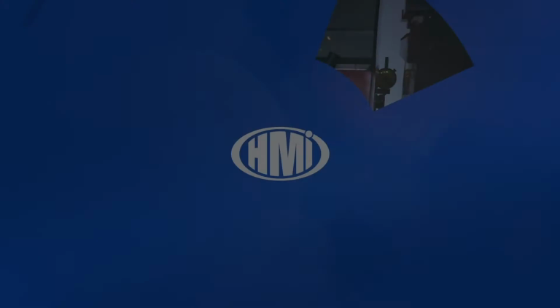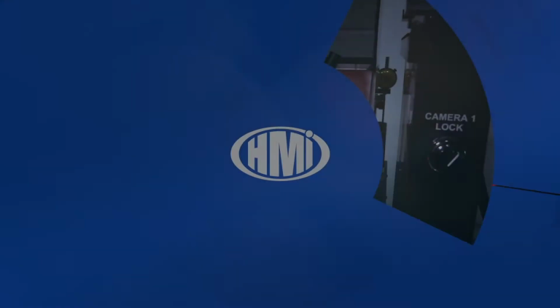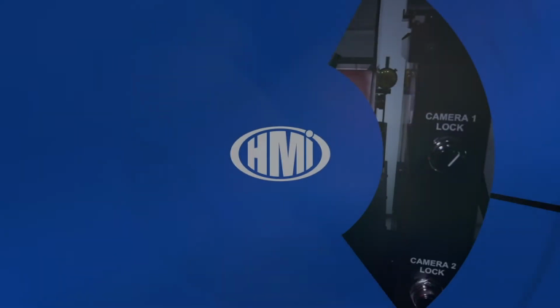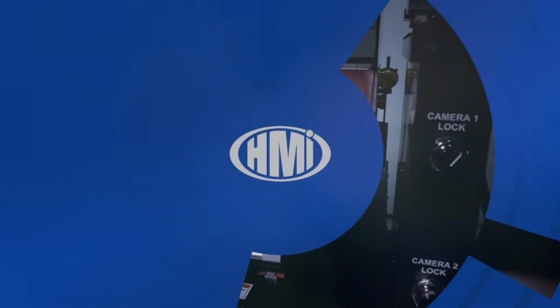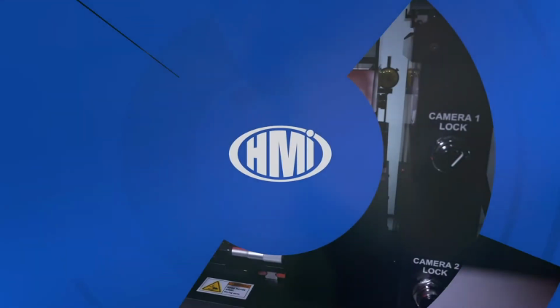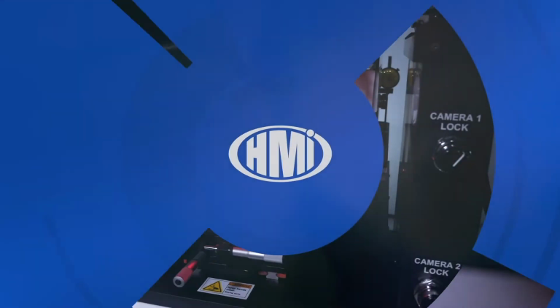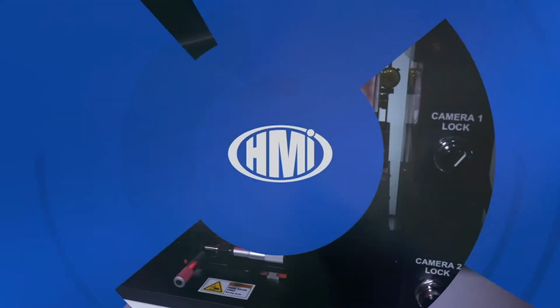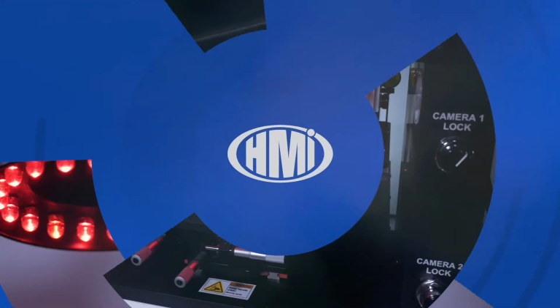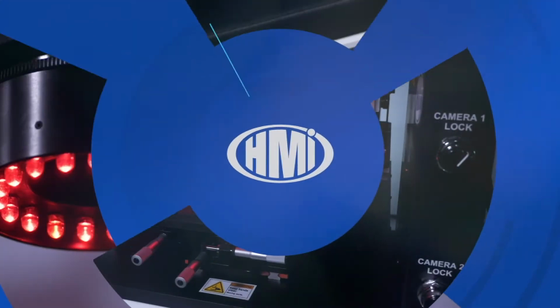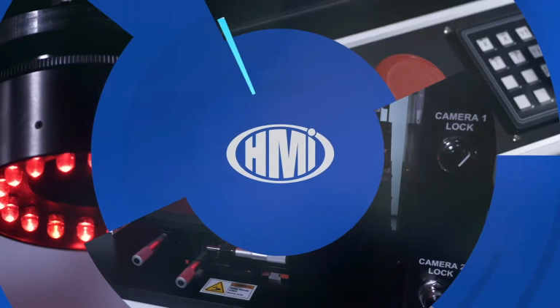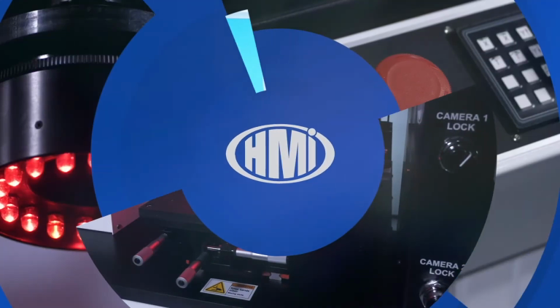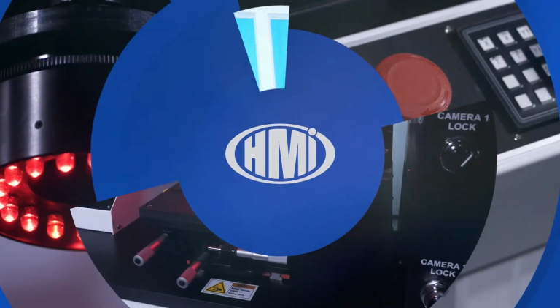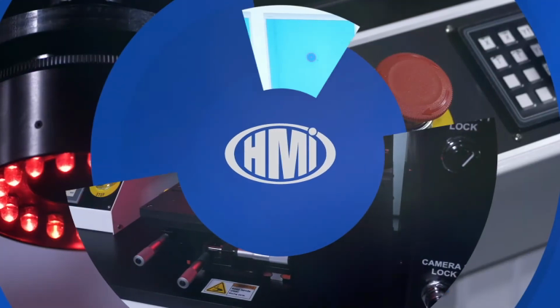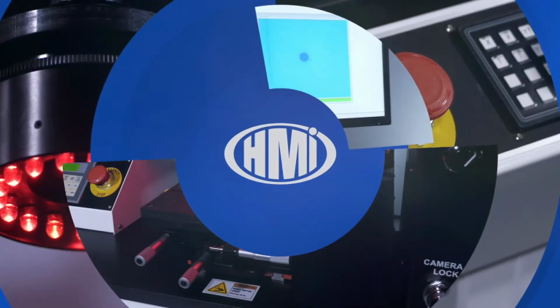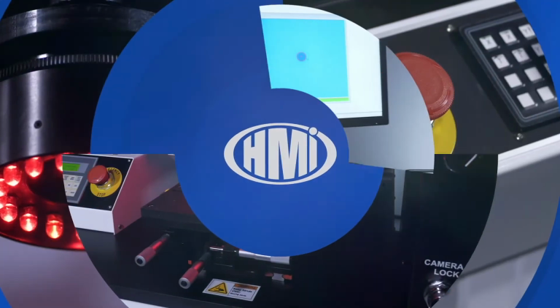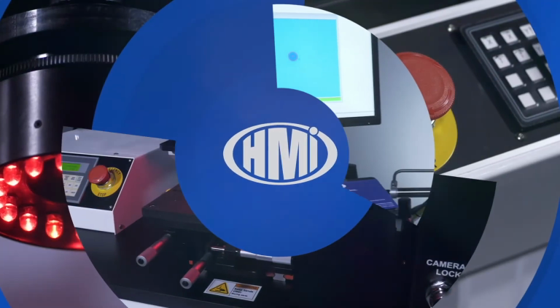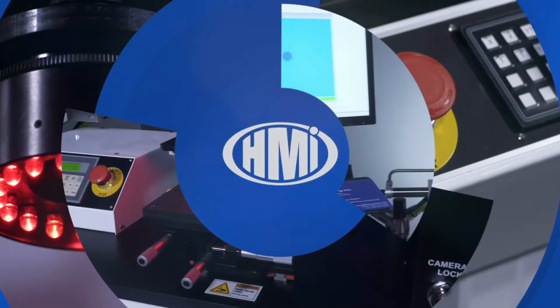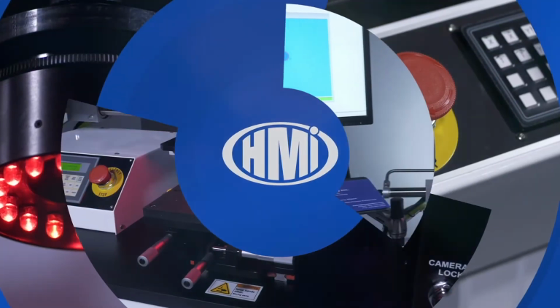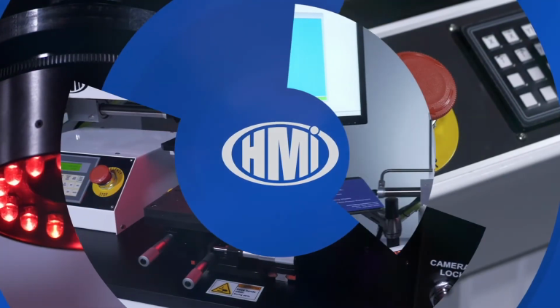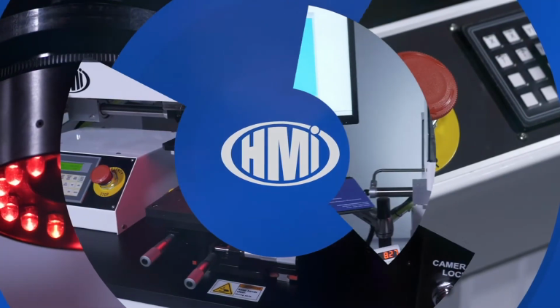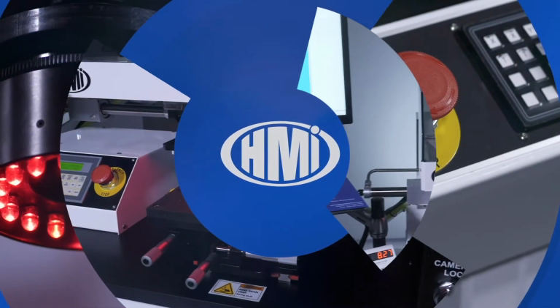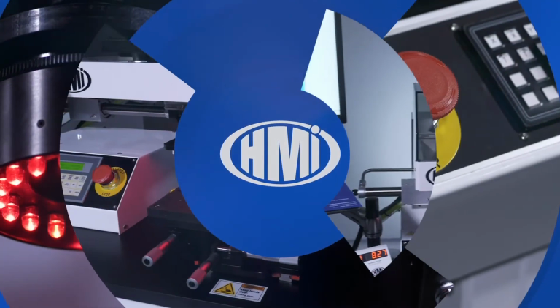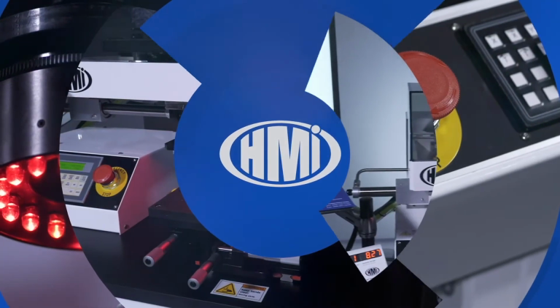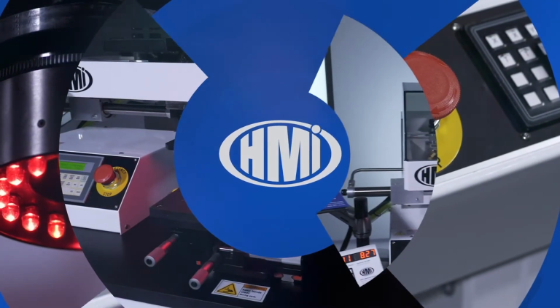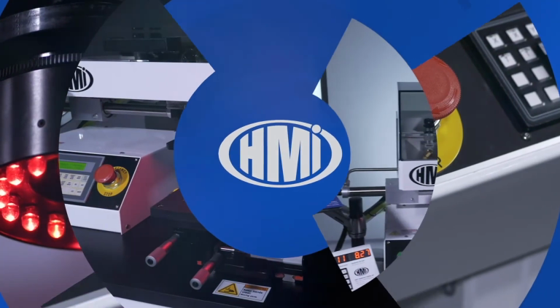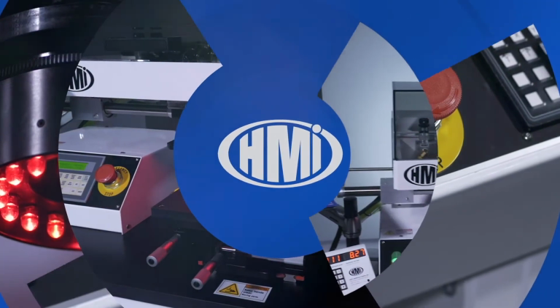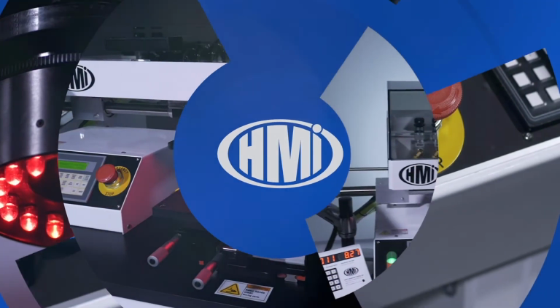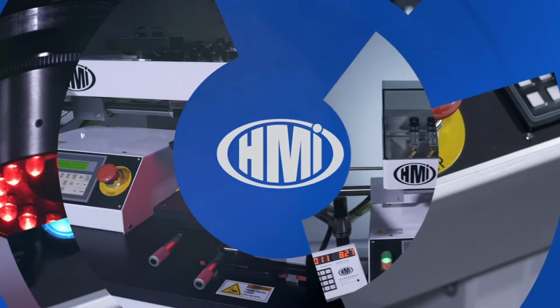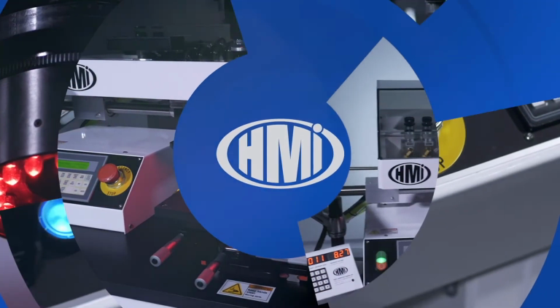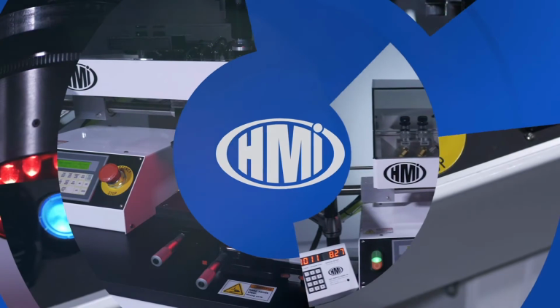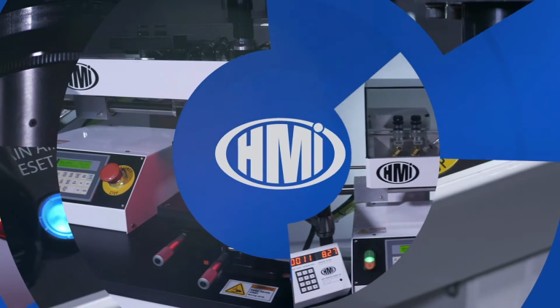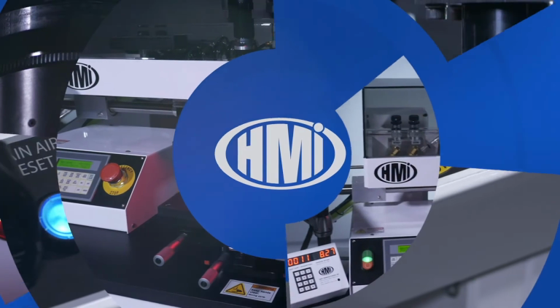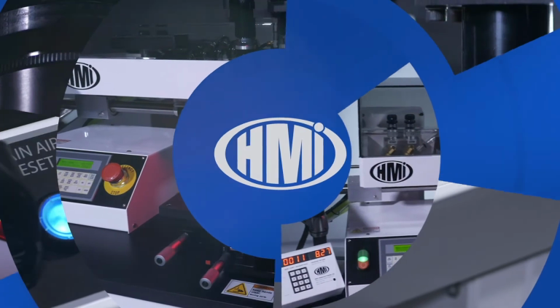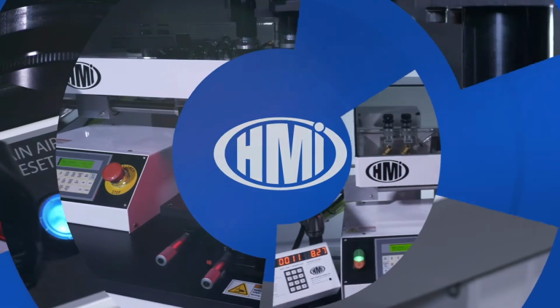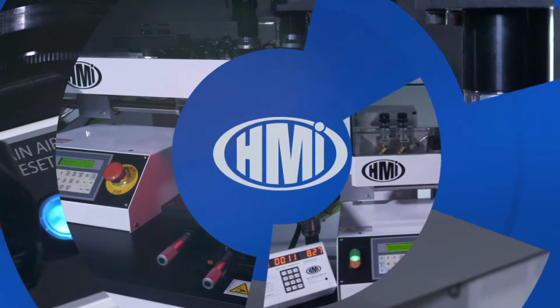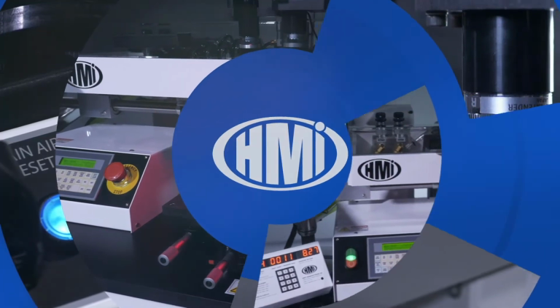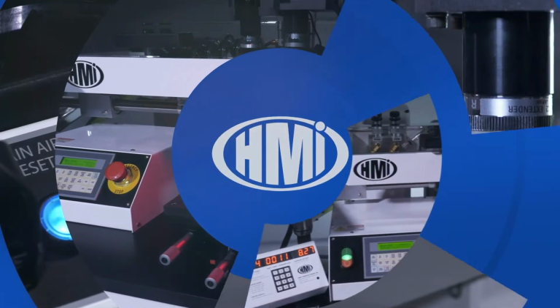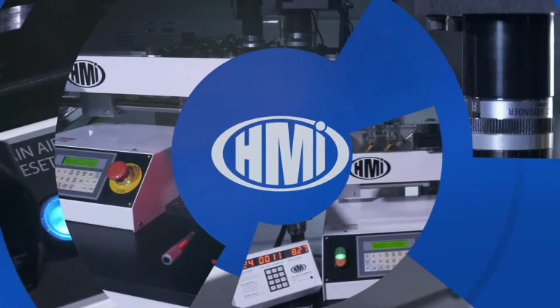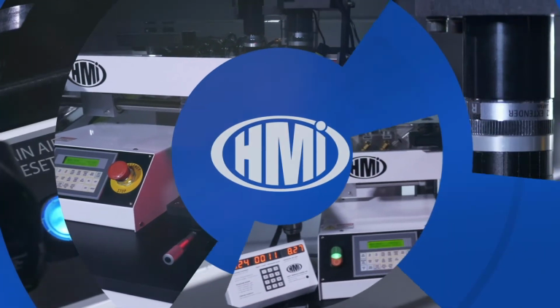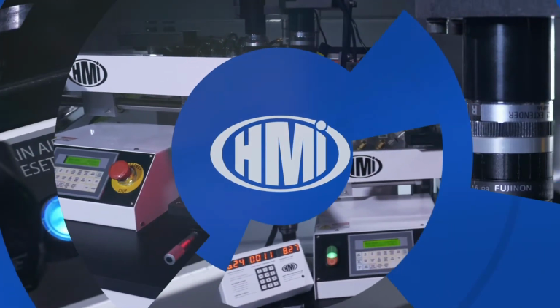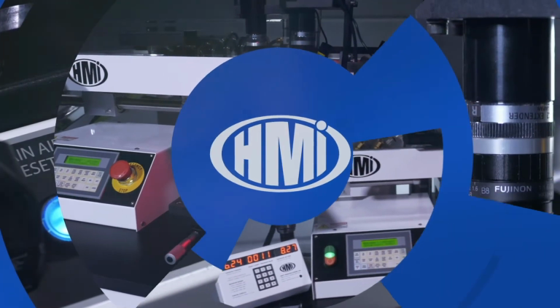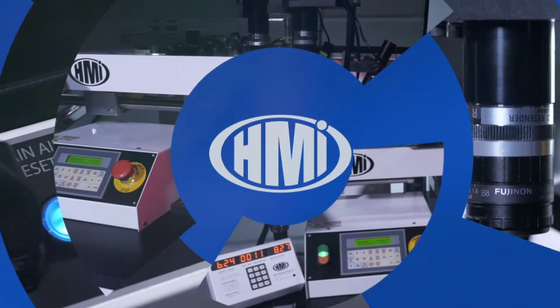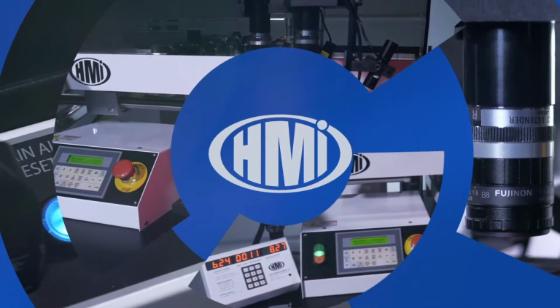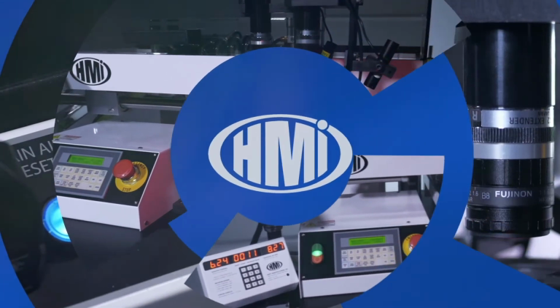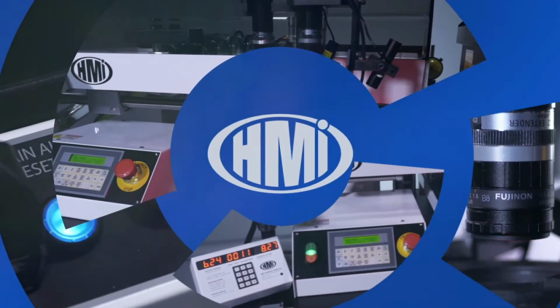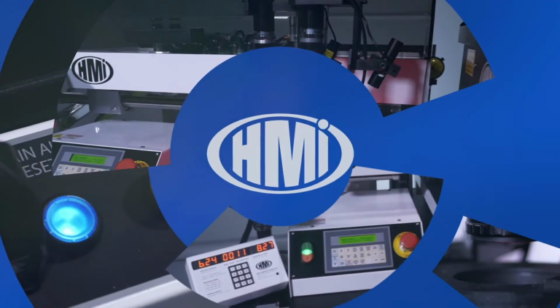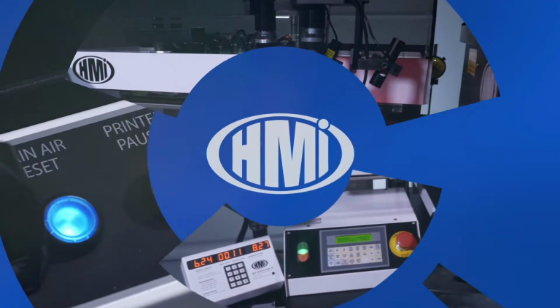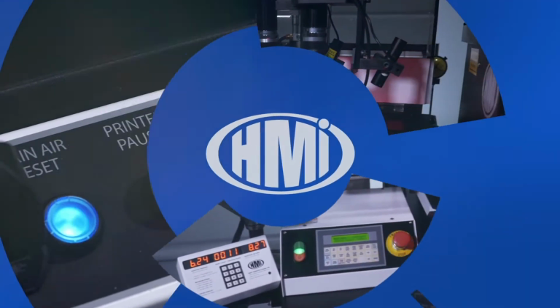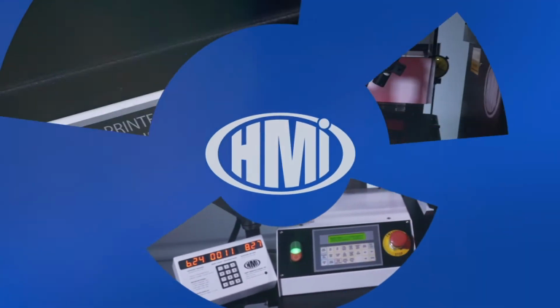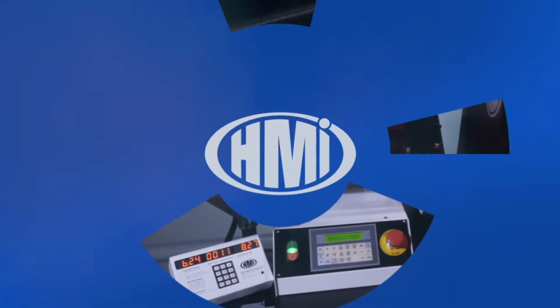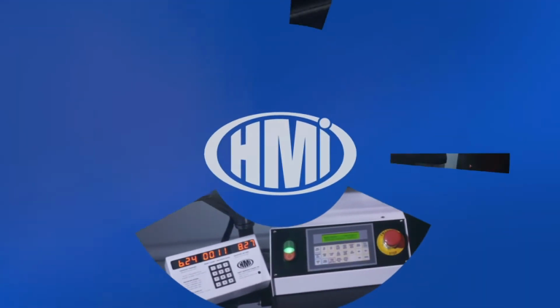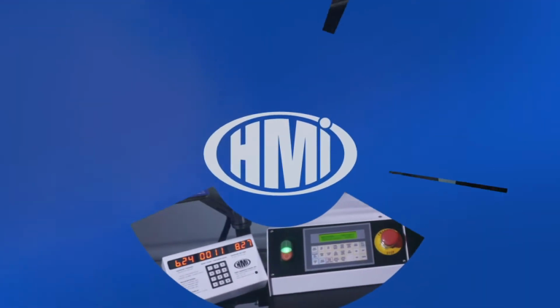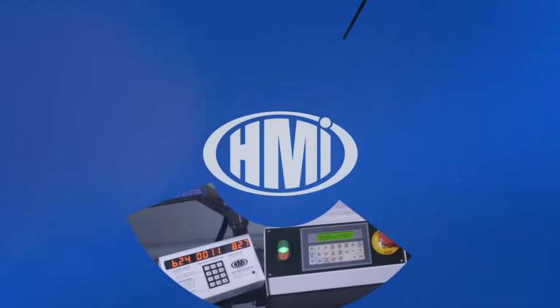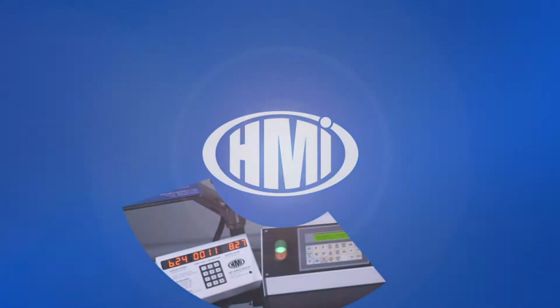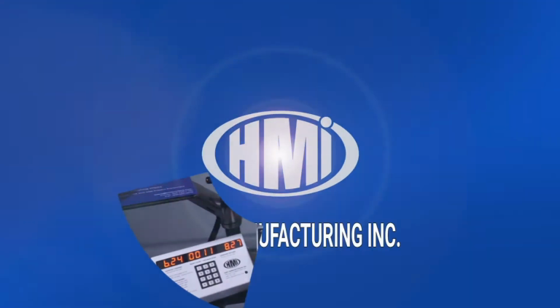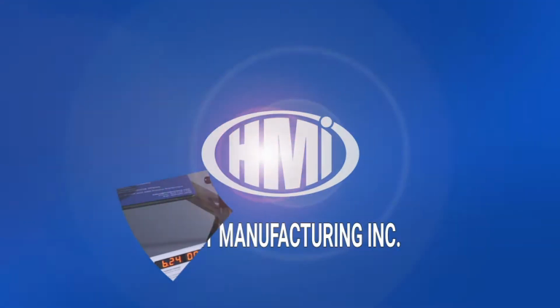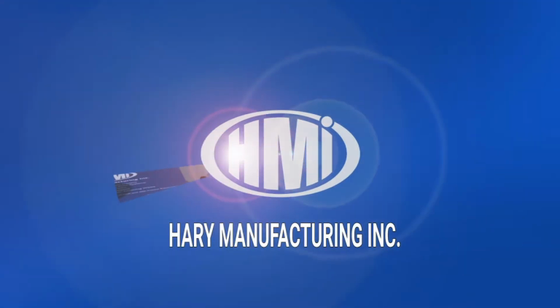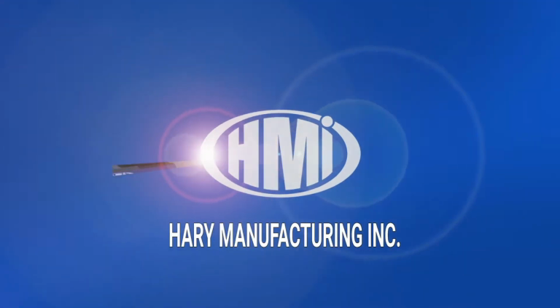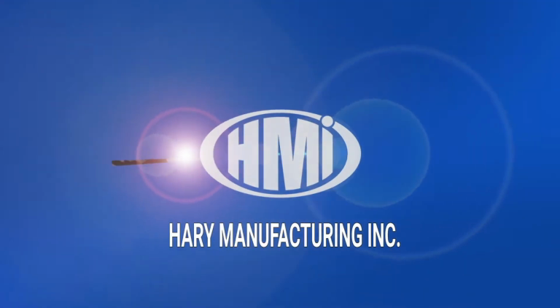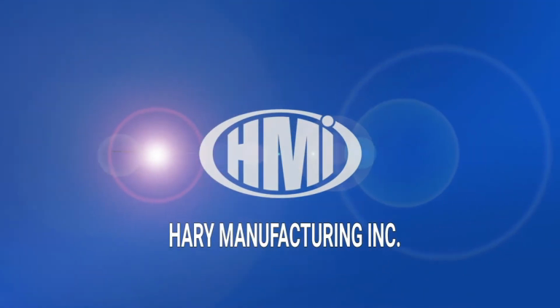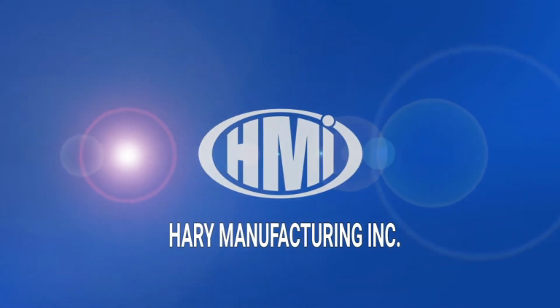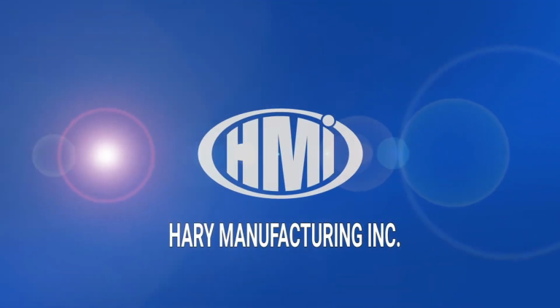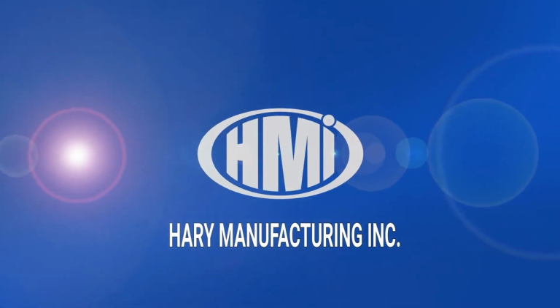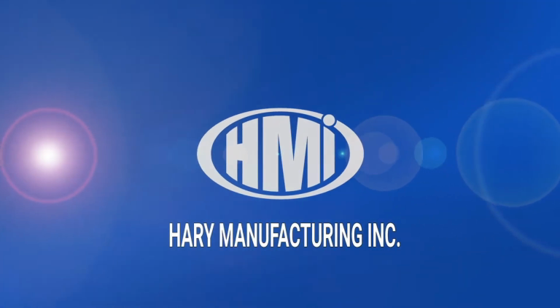Welcome to HMI Screen Printers, manufacturers of precision screen printers and automated print systems for the precision electronics industry.